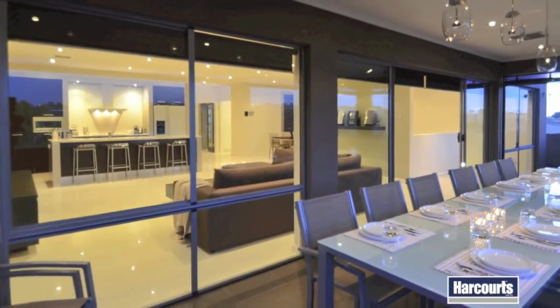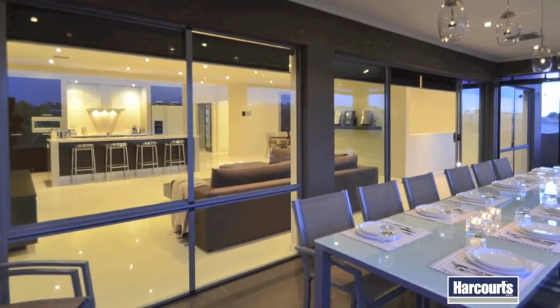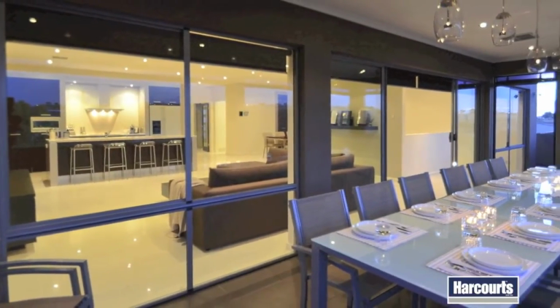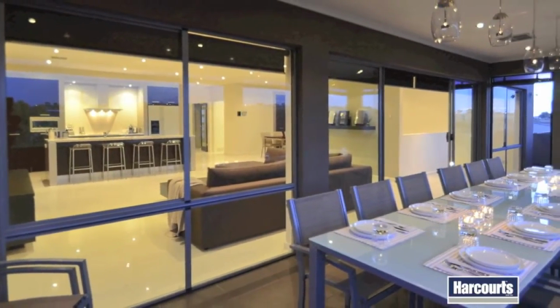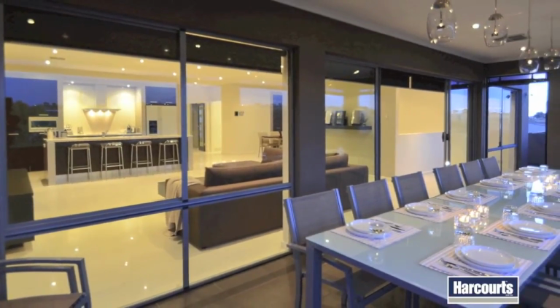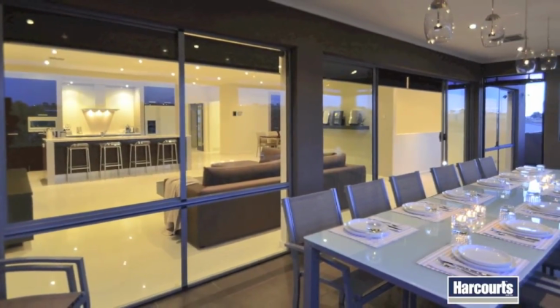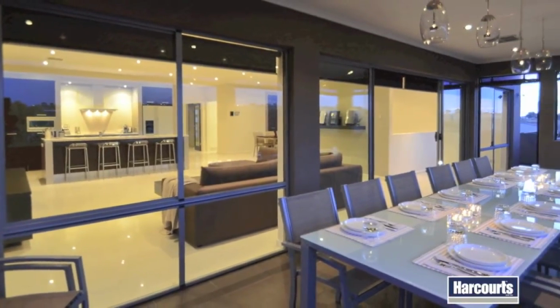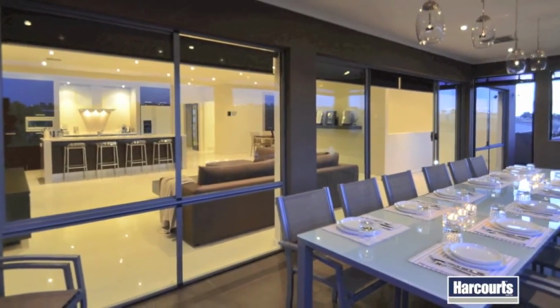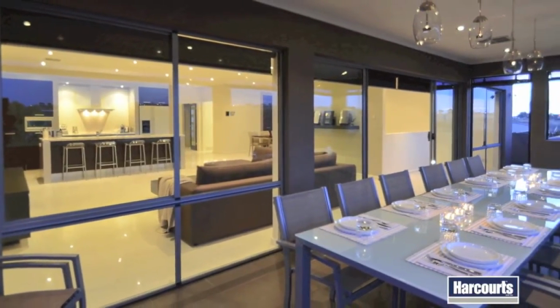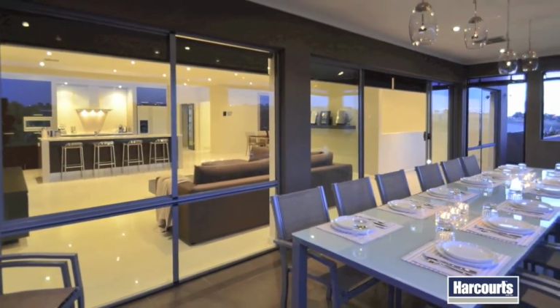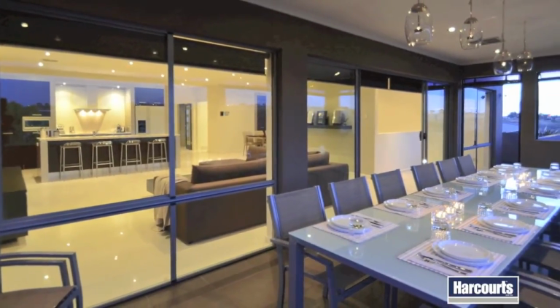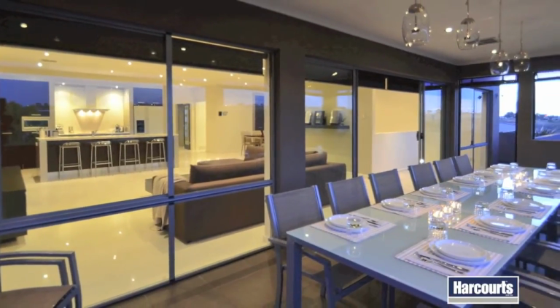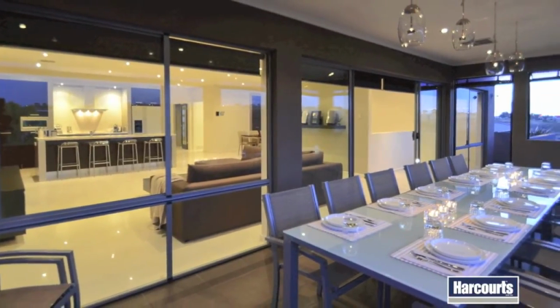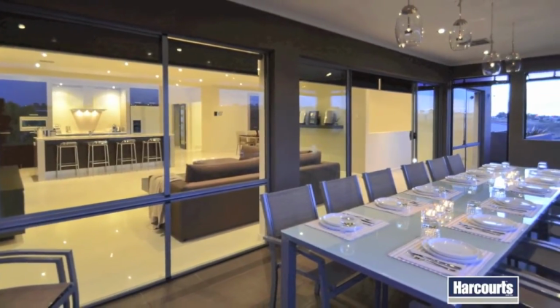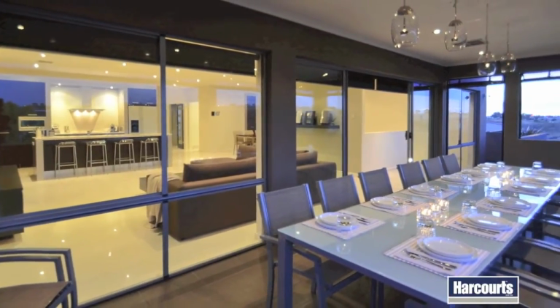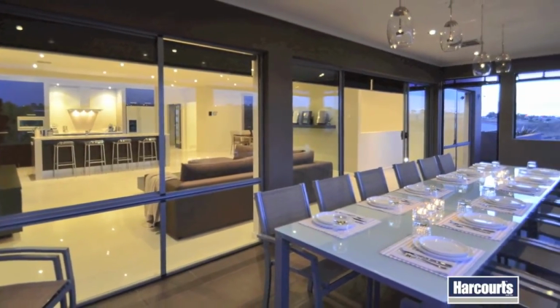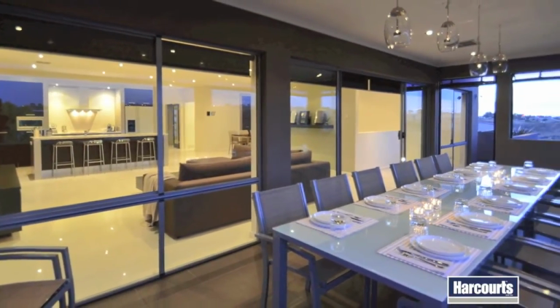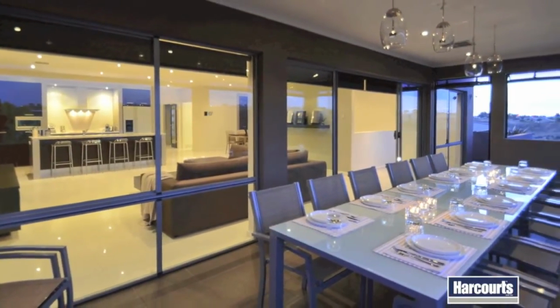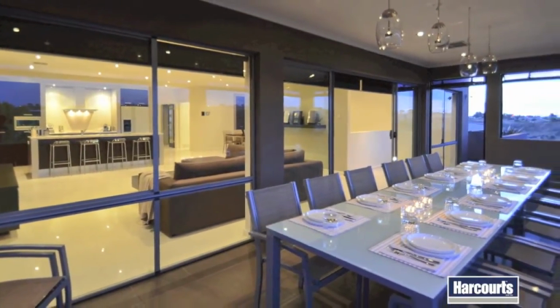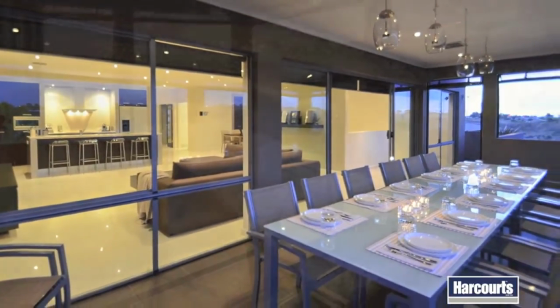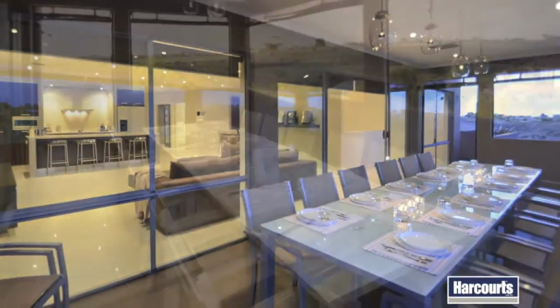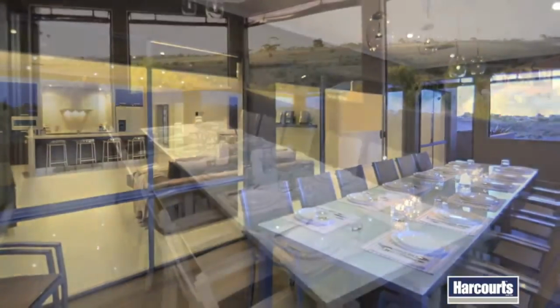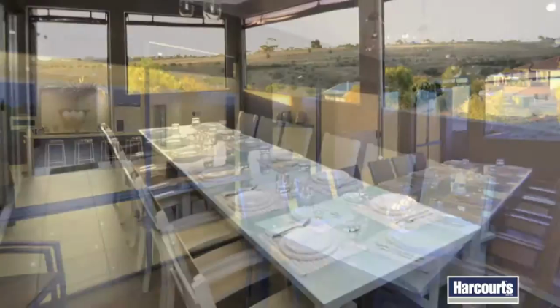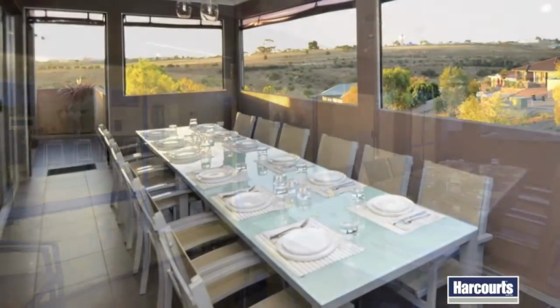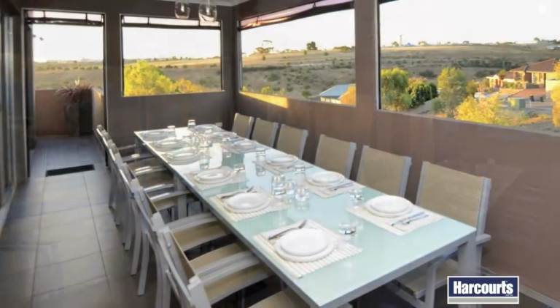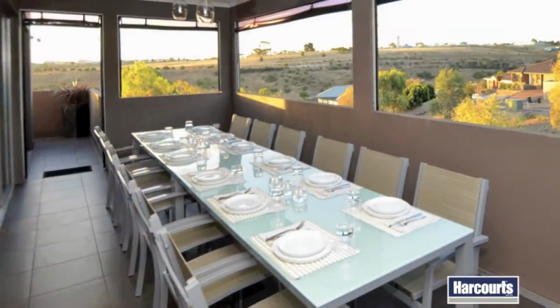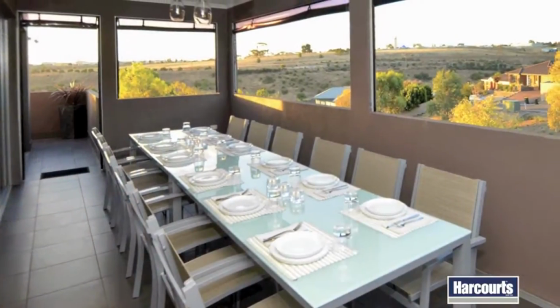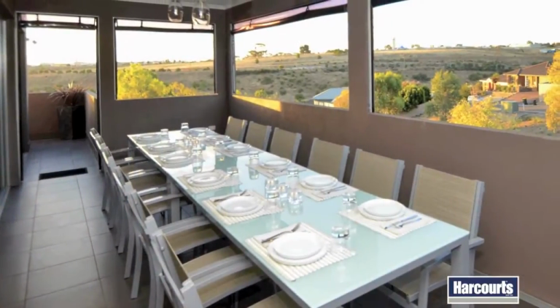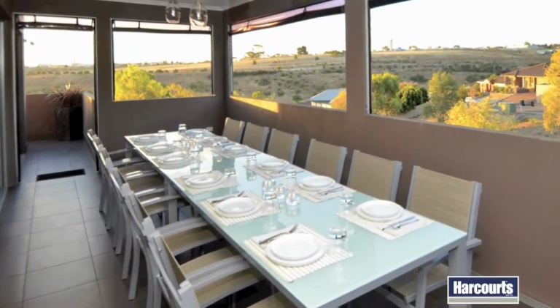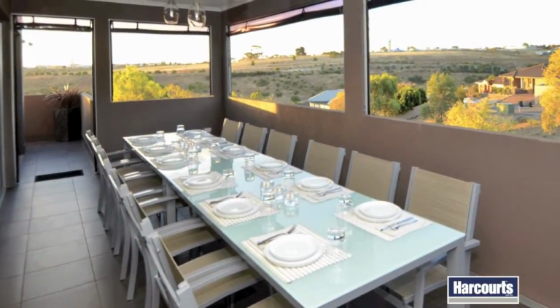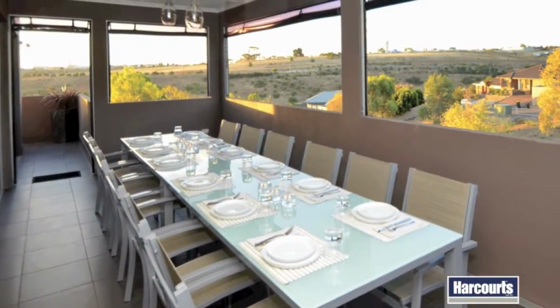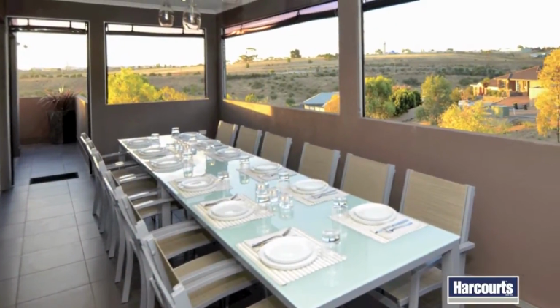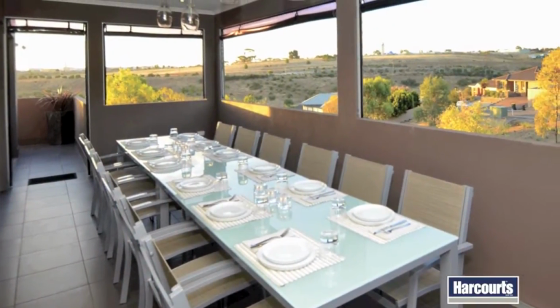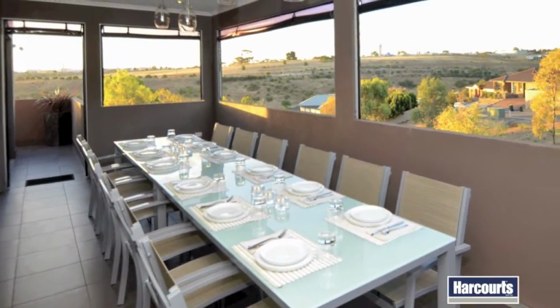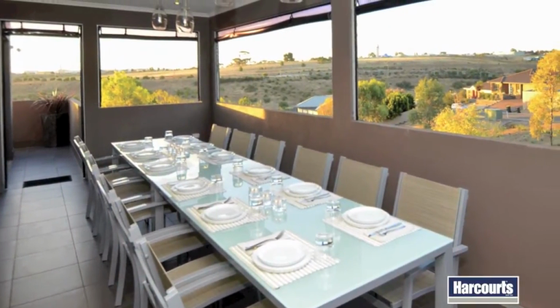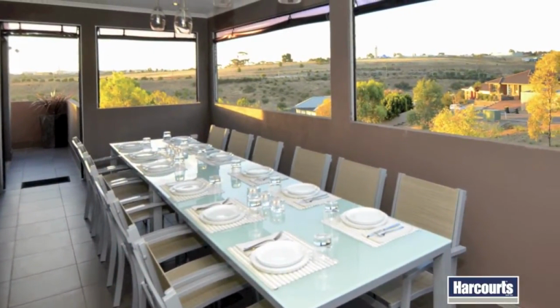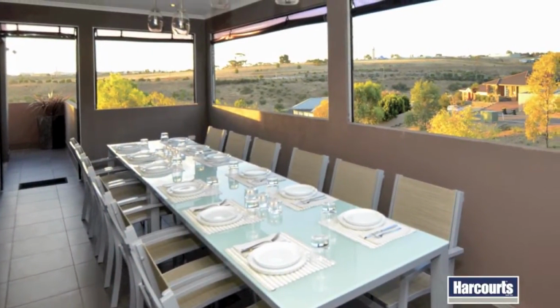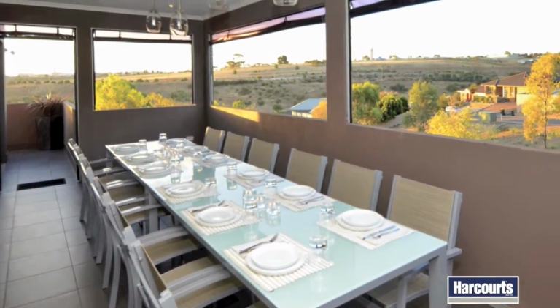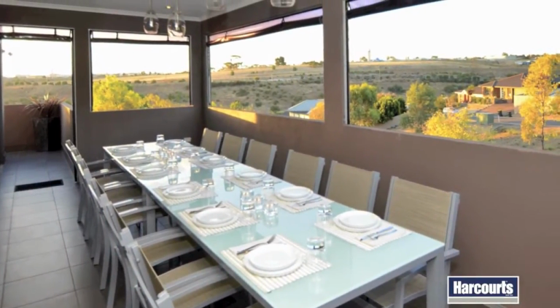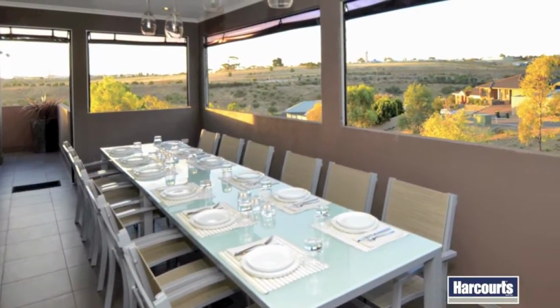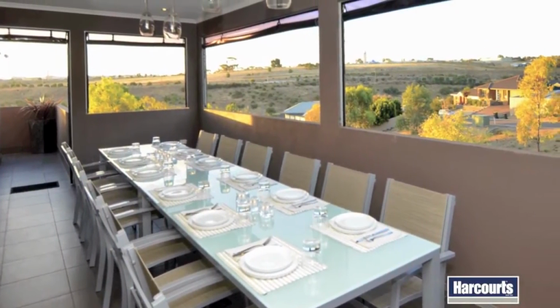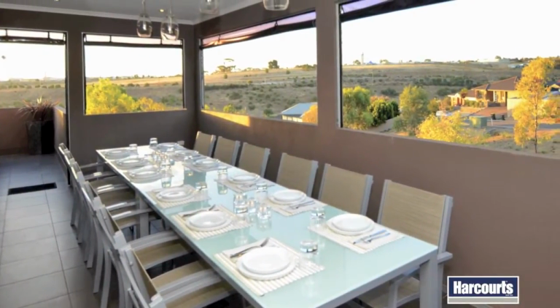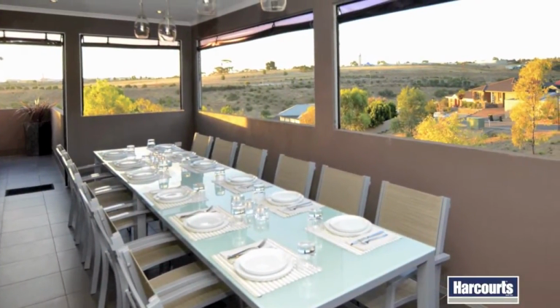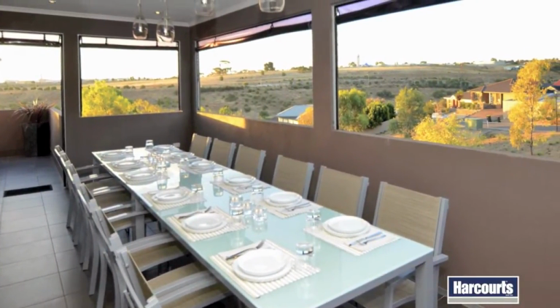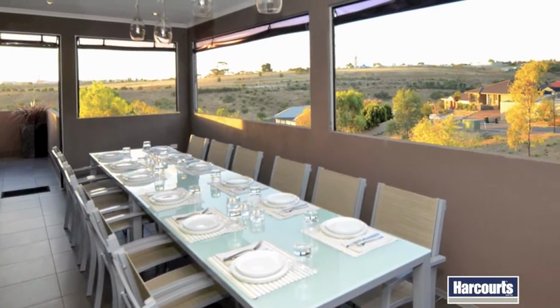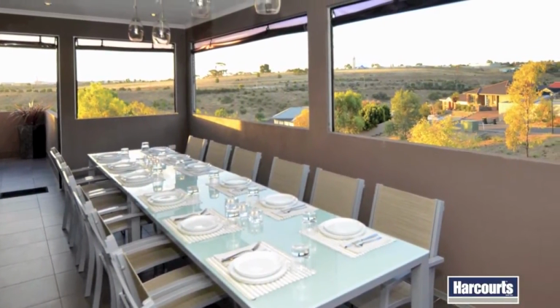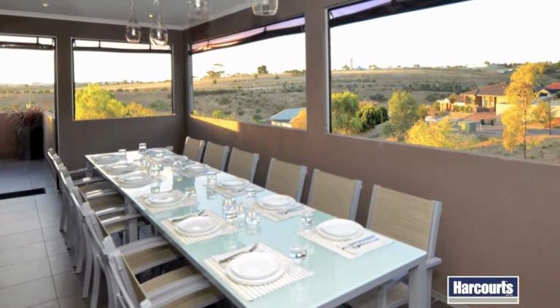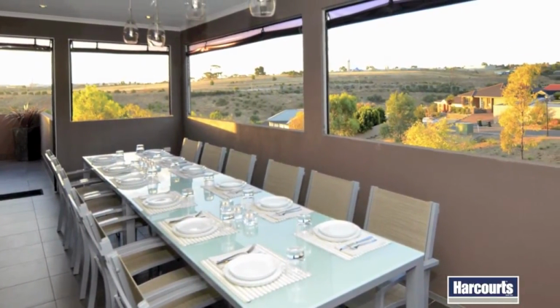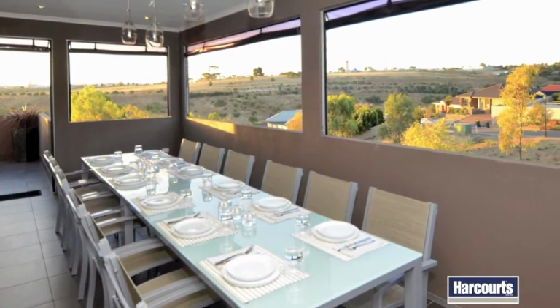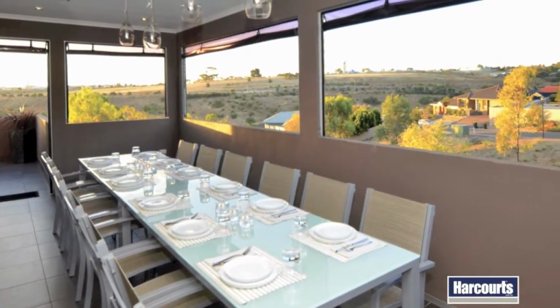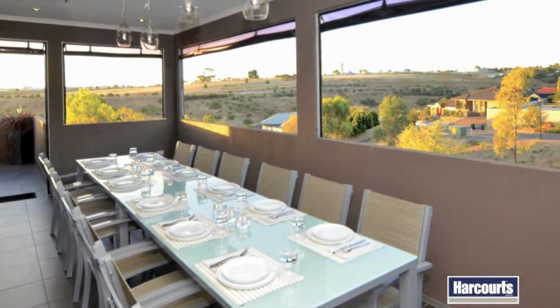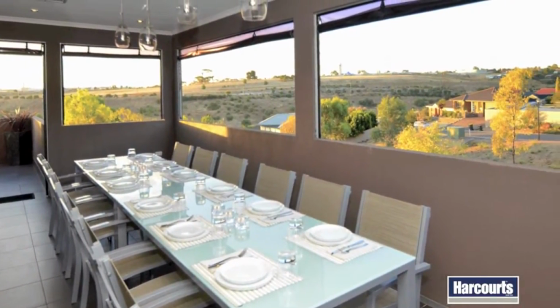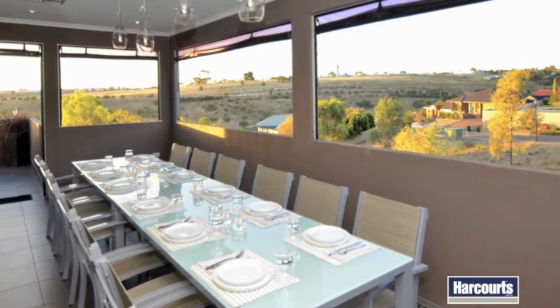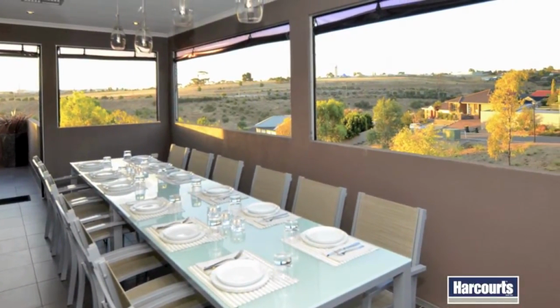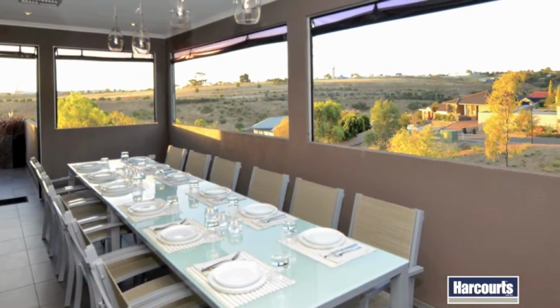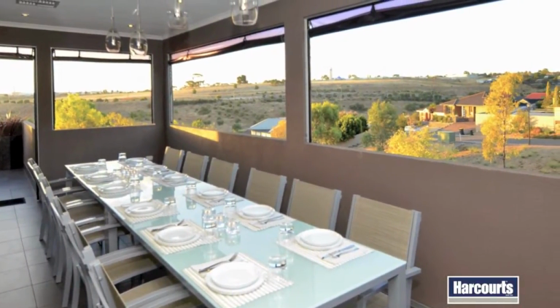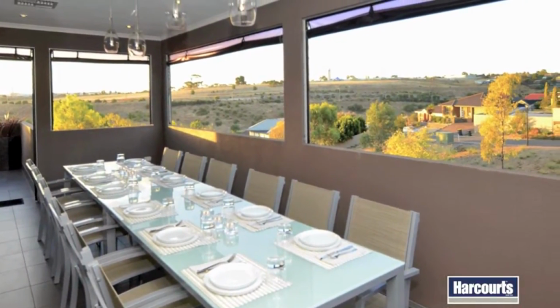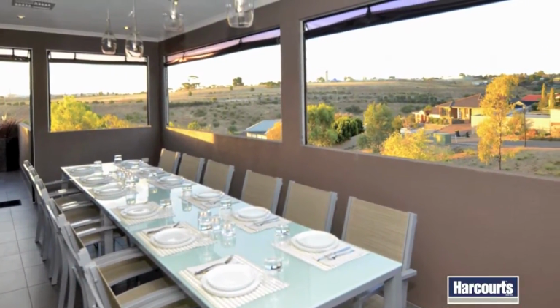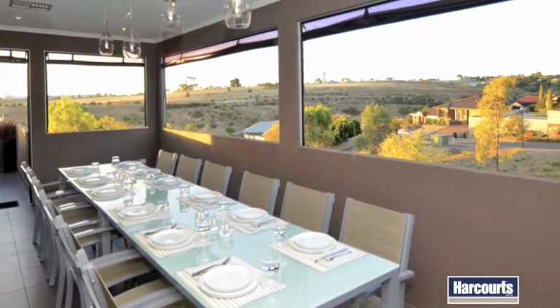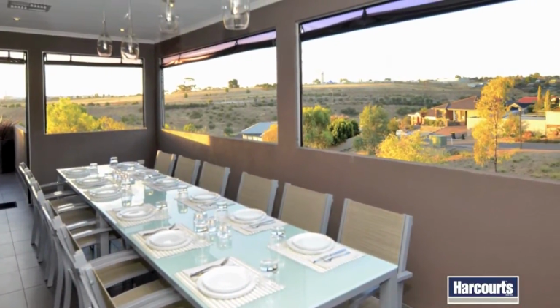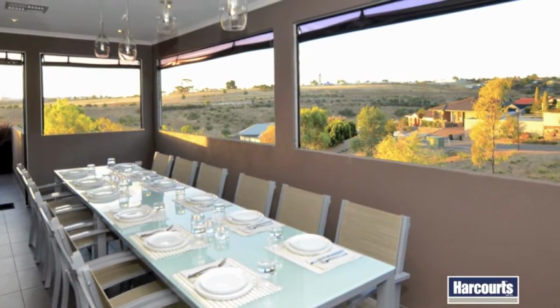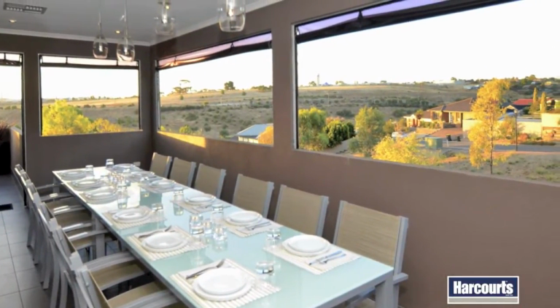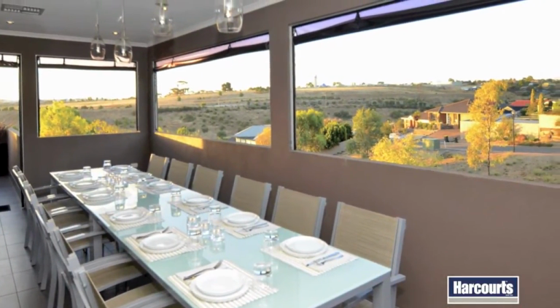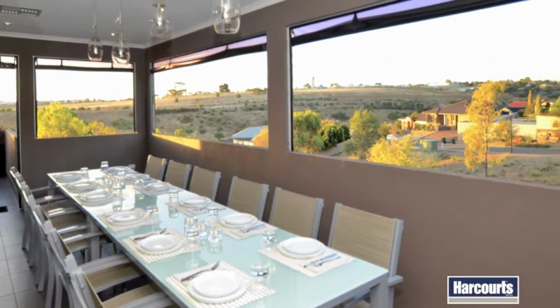From here you can enjoy an effortless indoor-outdoor flow to the fantastic alfresco area, perfect for year-round entertaining, overlooking a serene semi-rural backdrop.